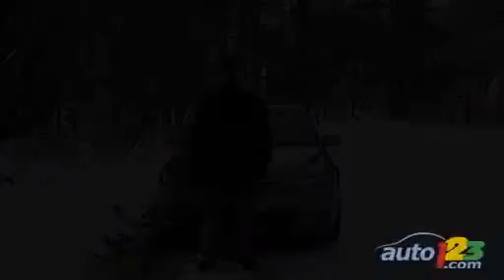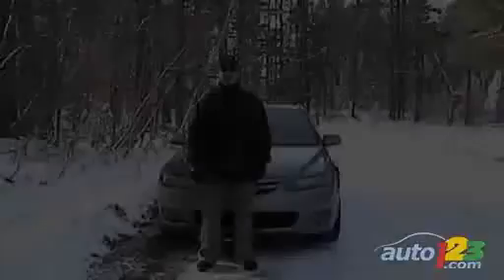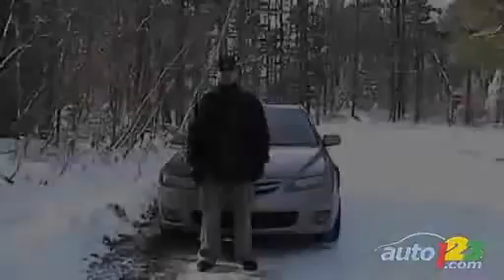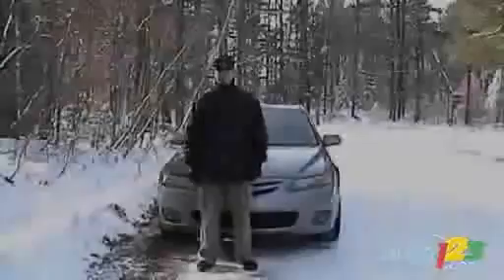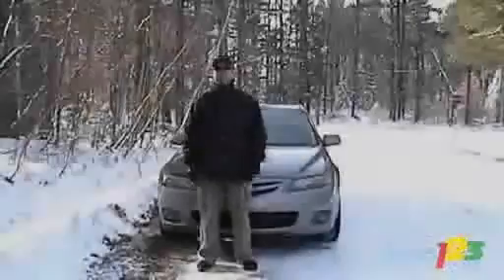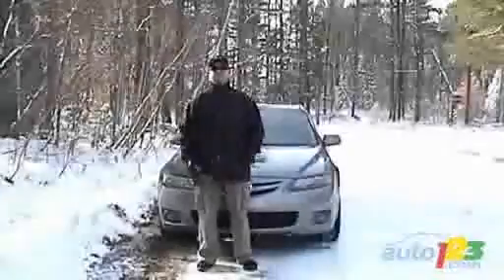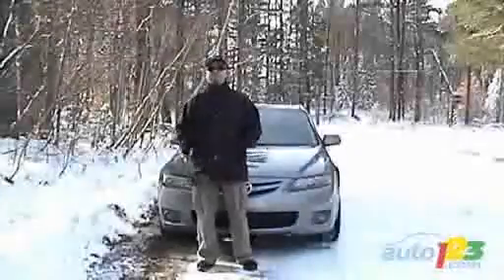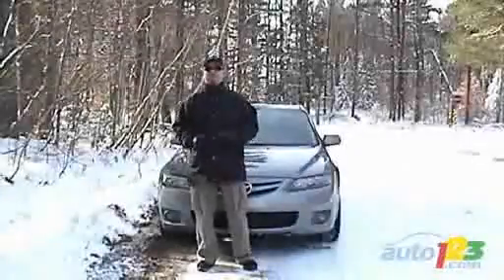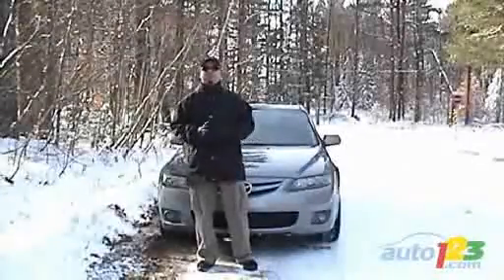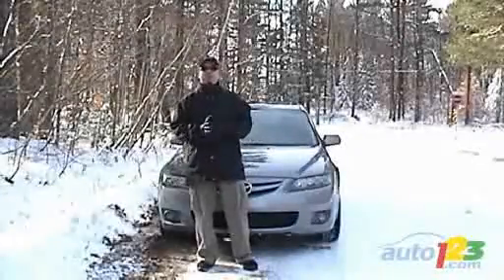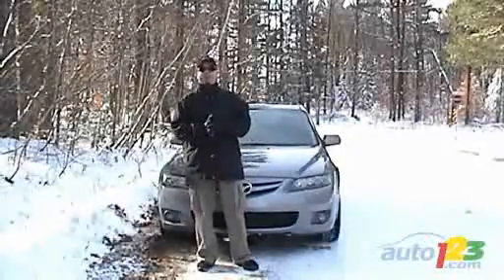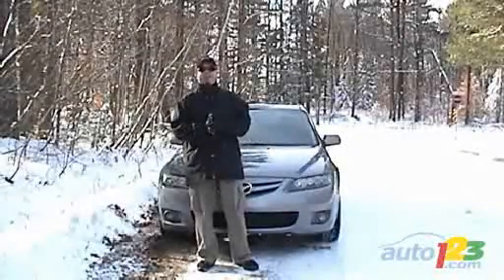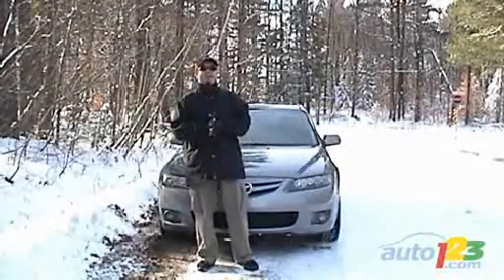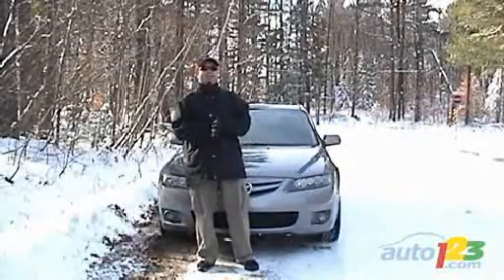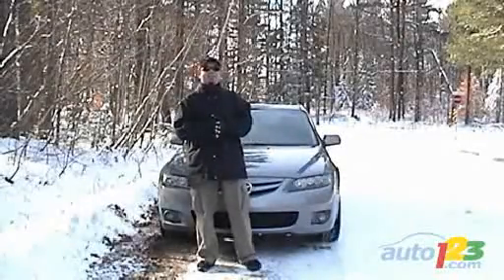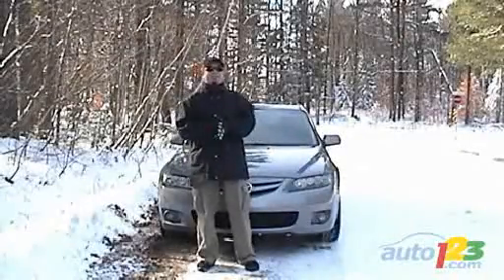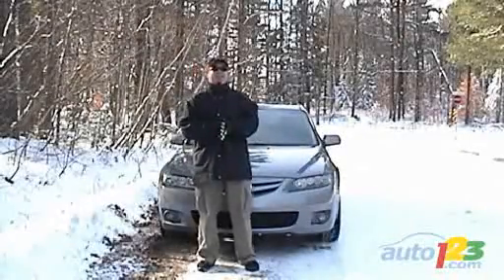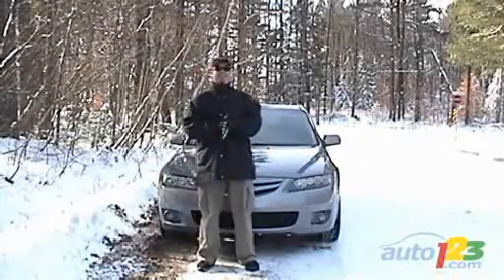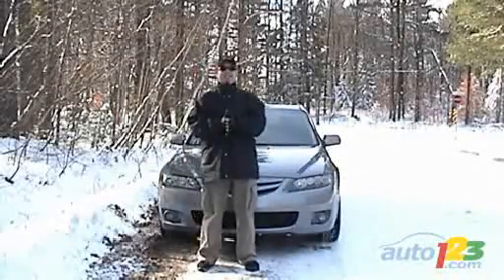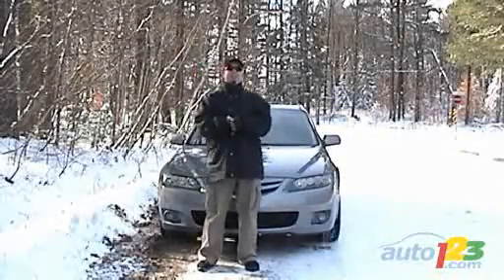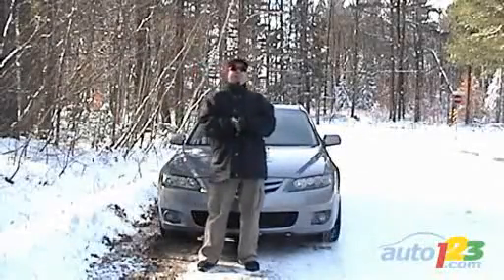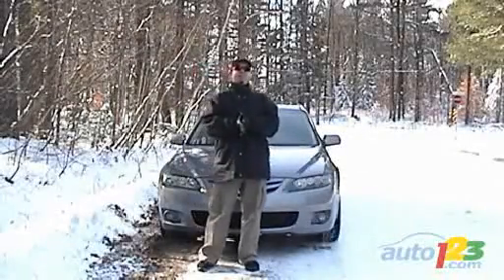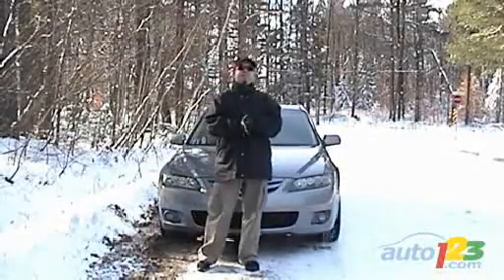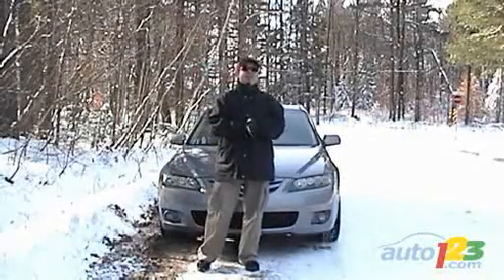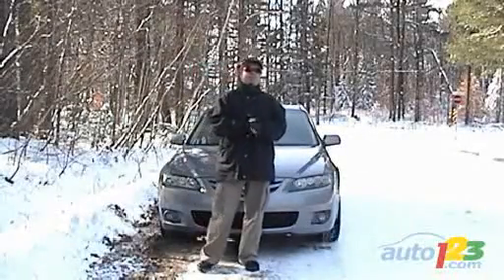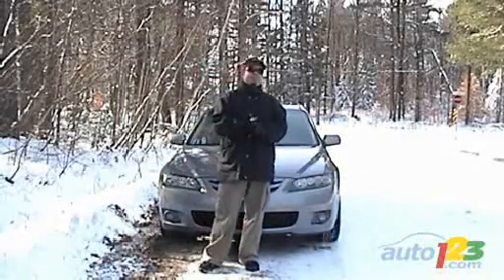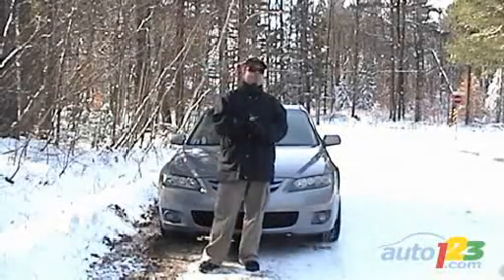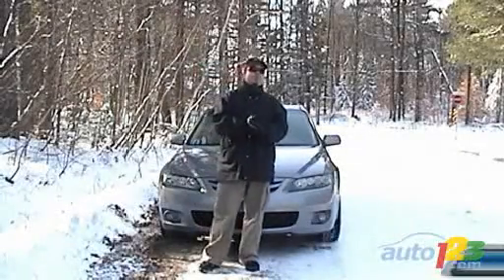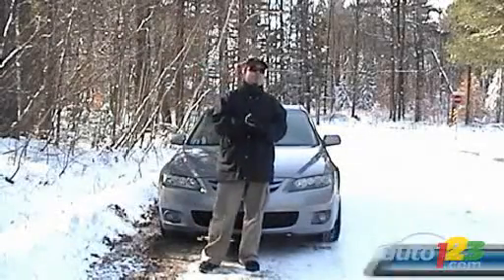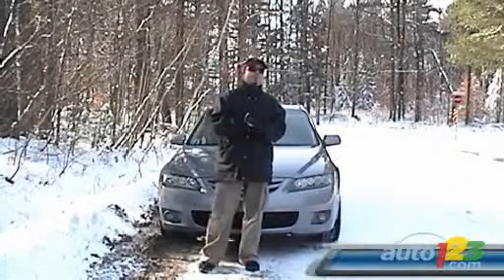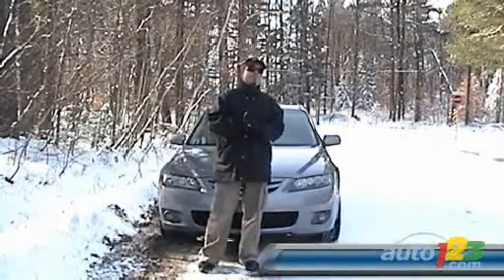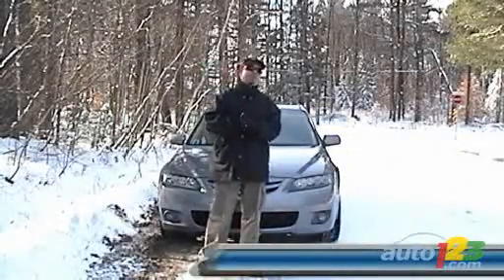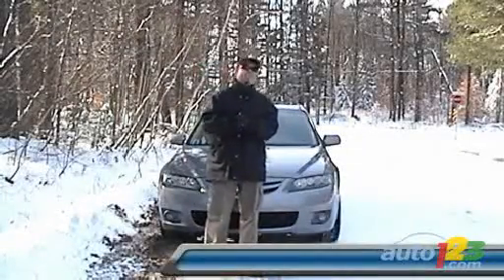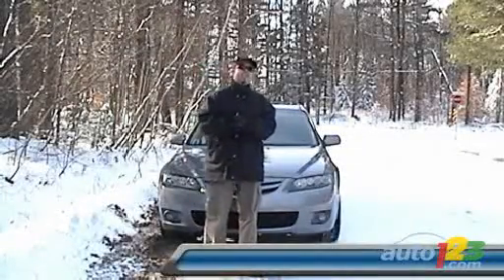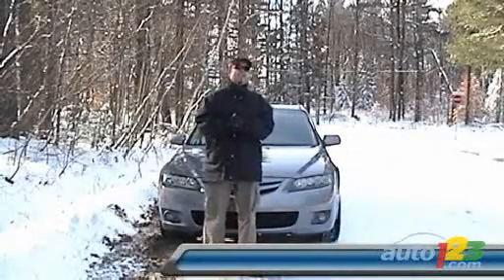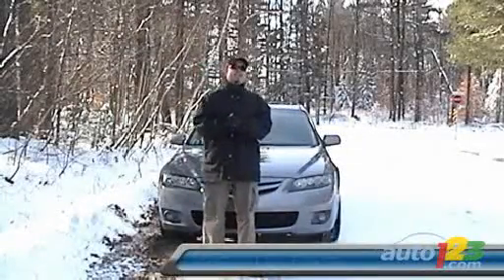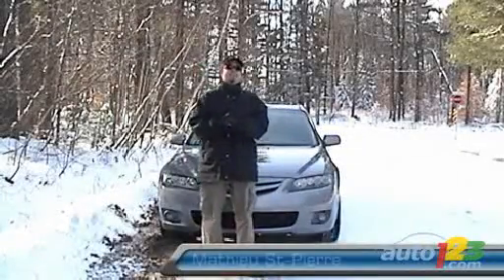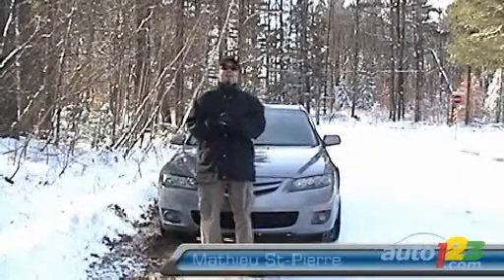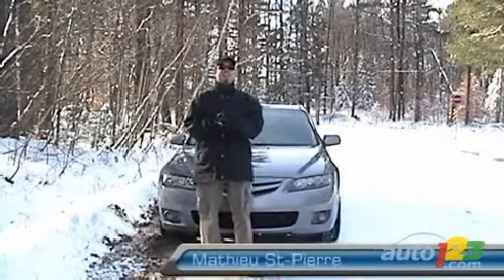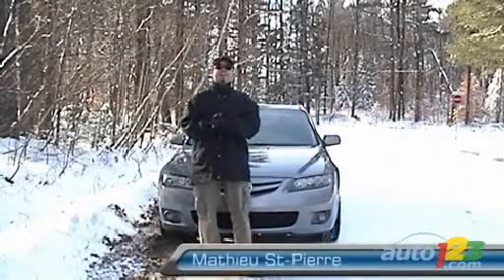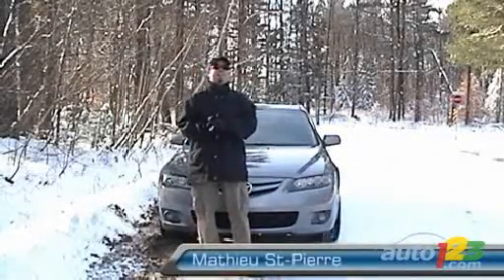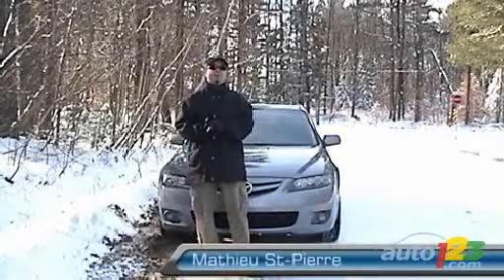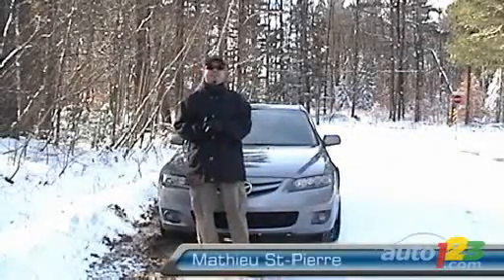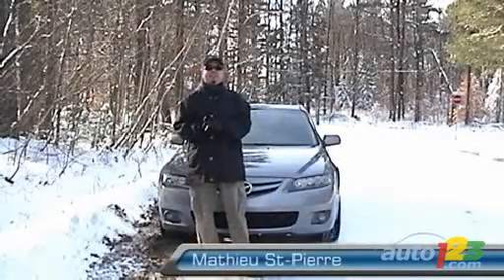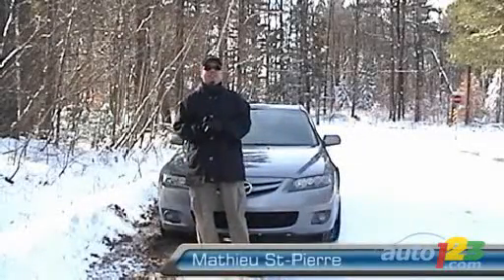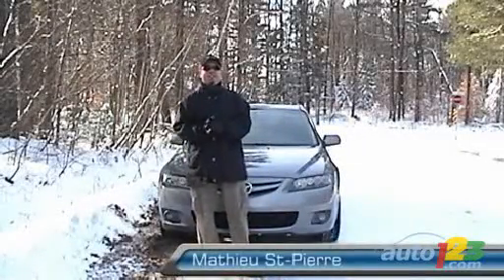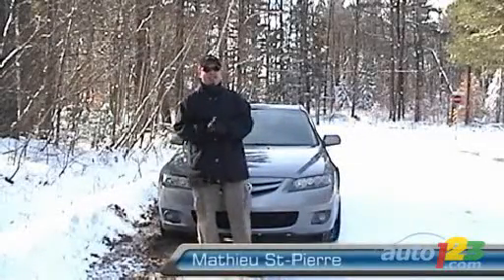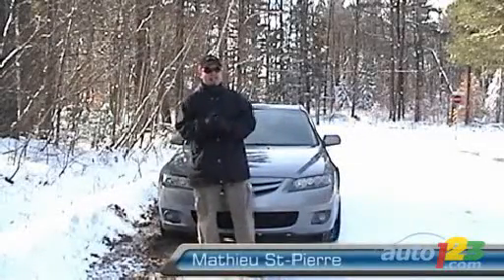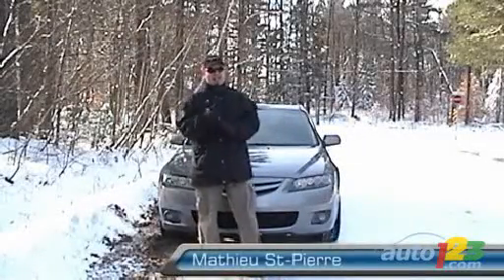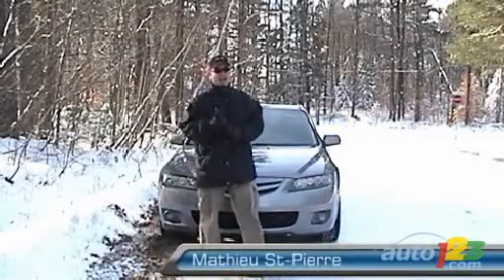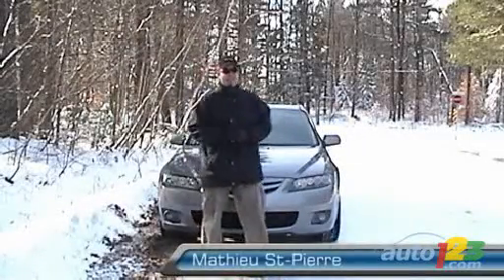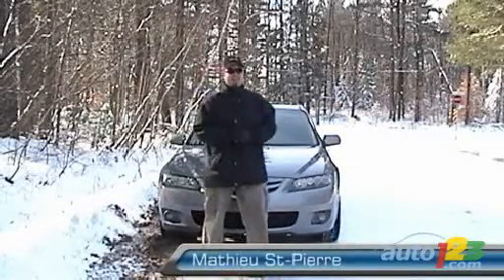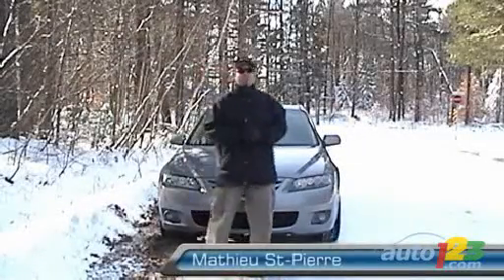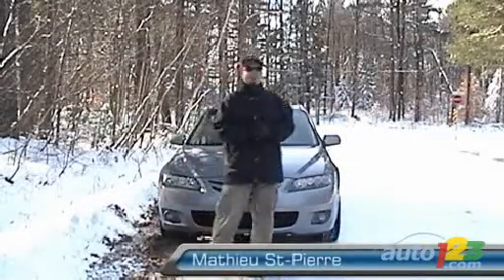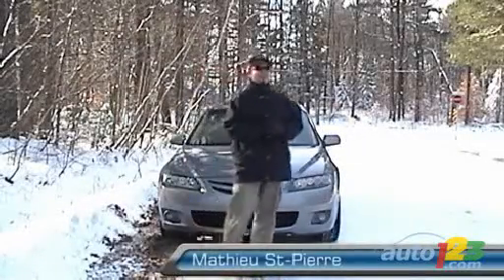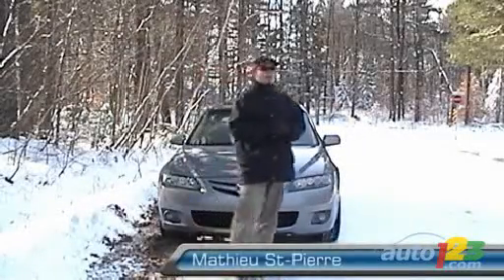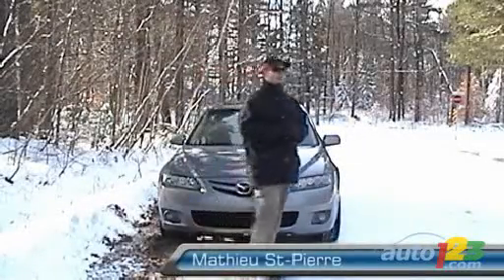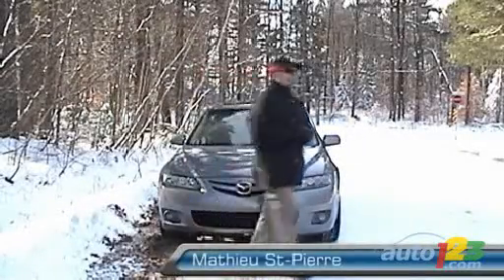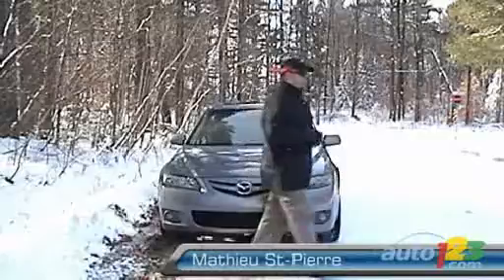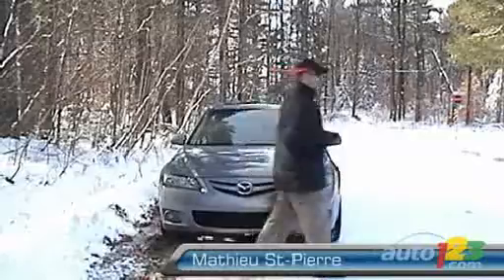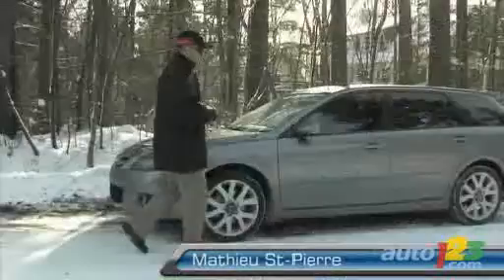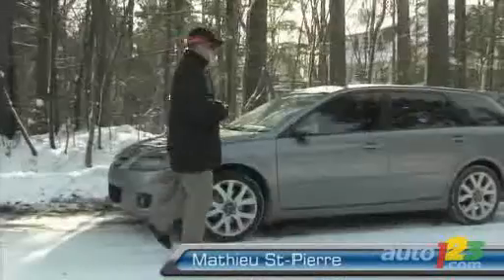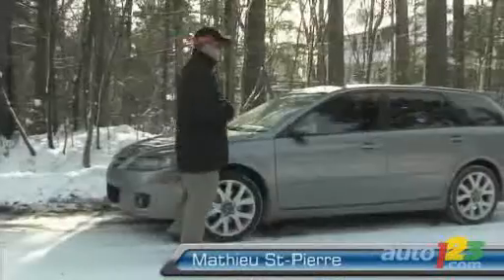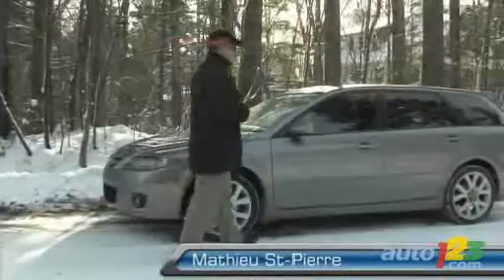Are you dreaming of driving around in a Mazda MX-5, but what you really need is a Mazda MPV? I have an interesting compromise for you.